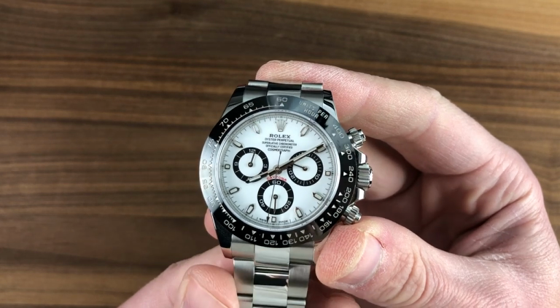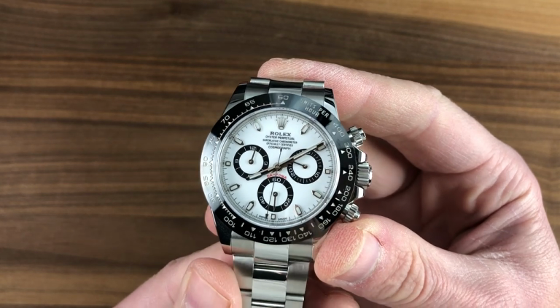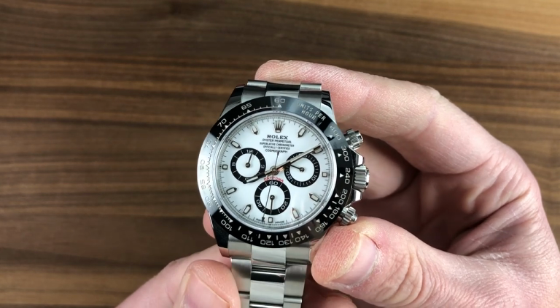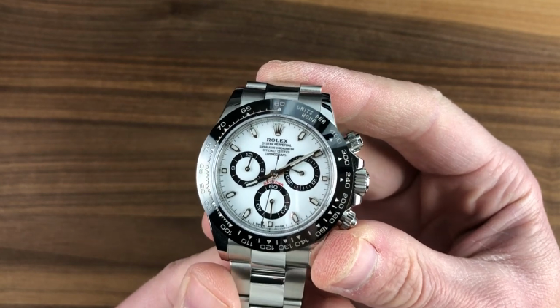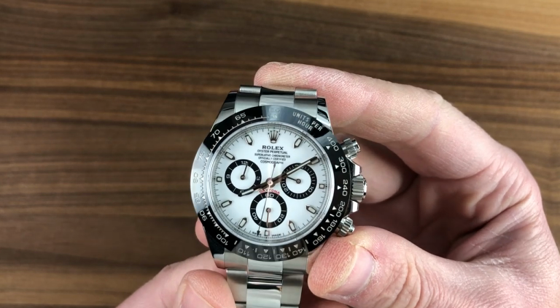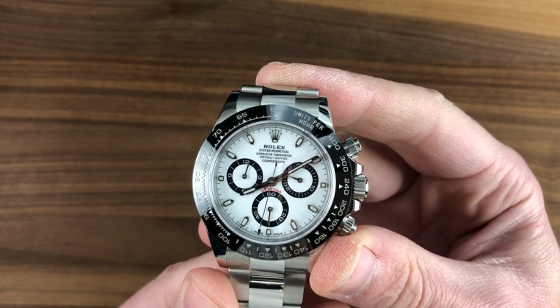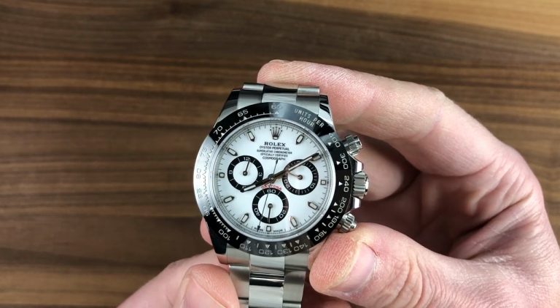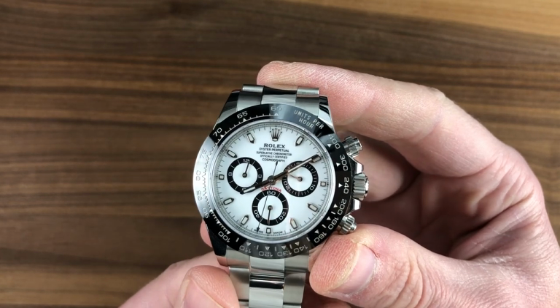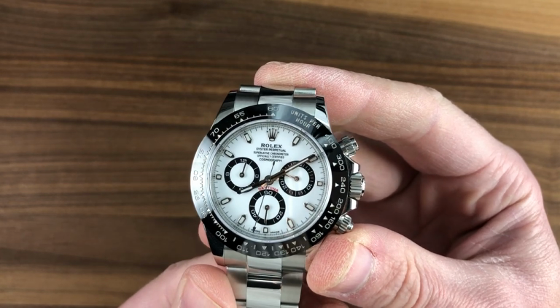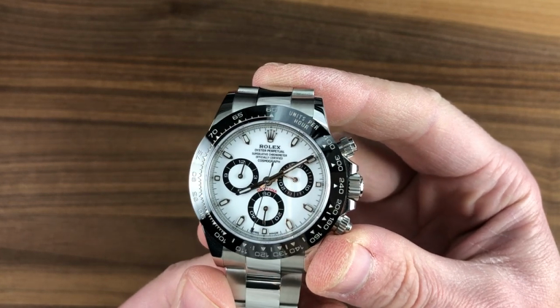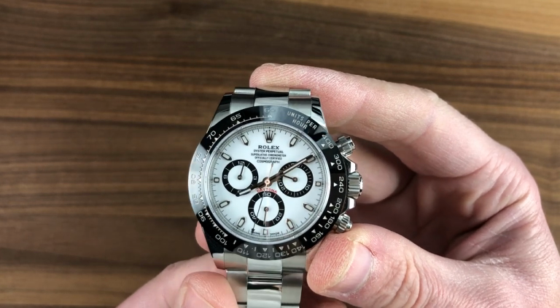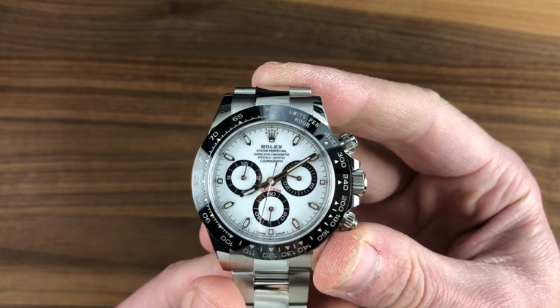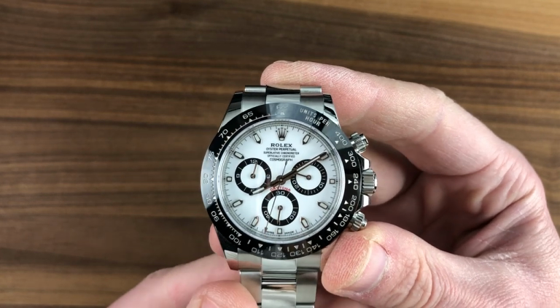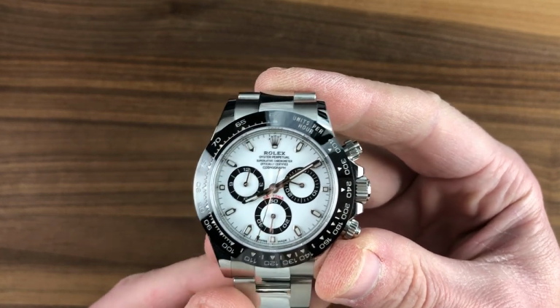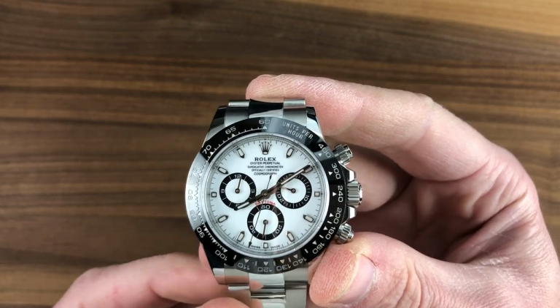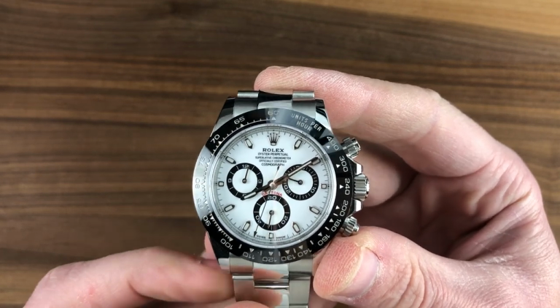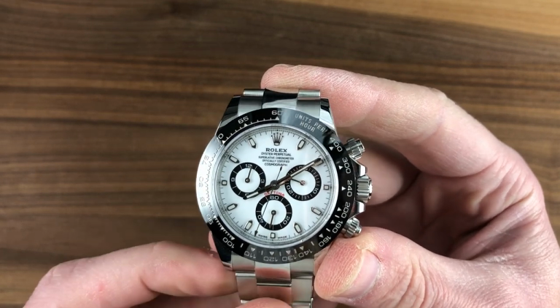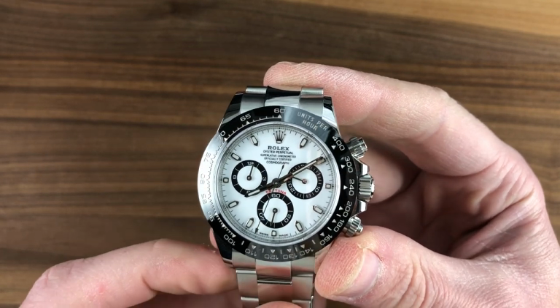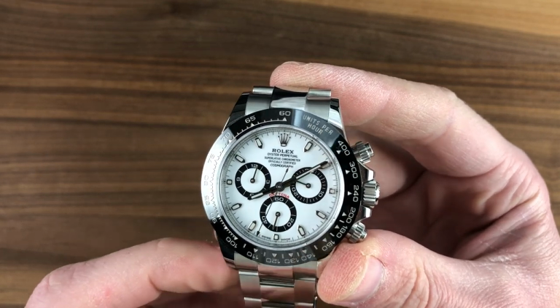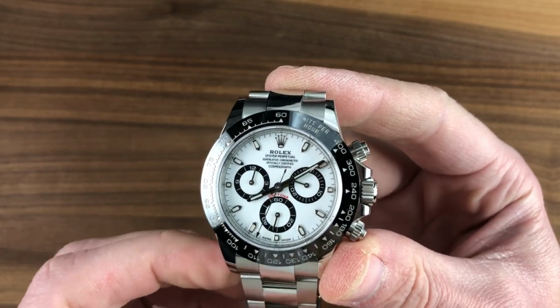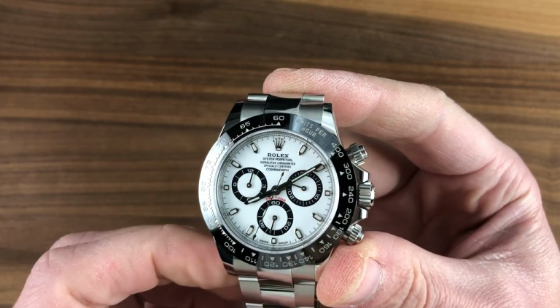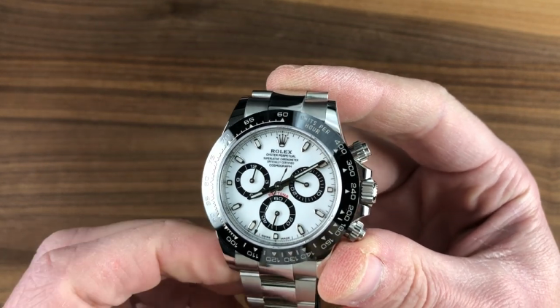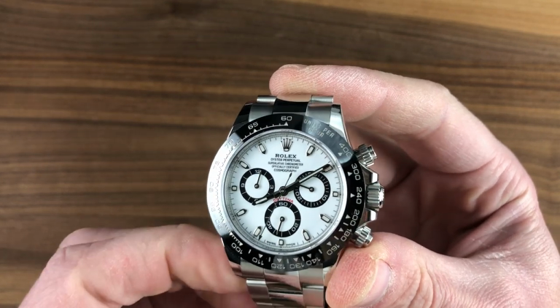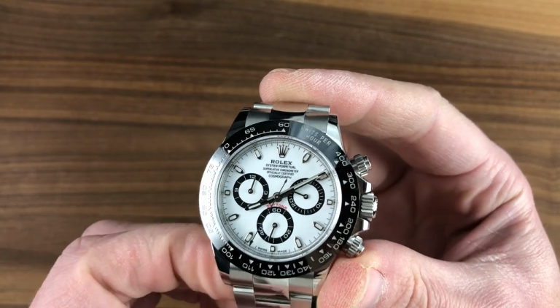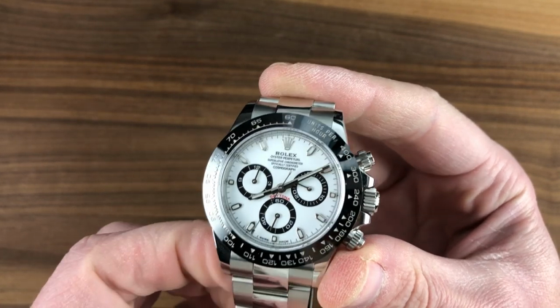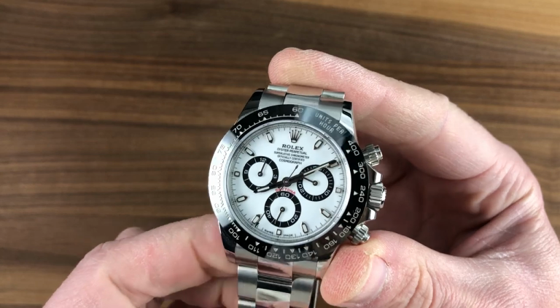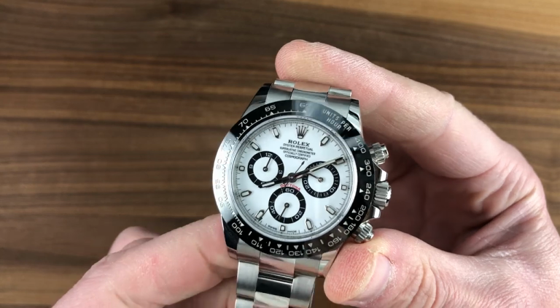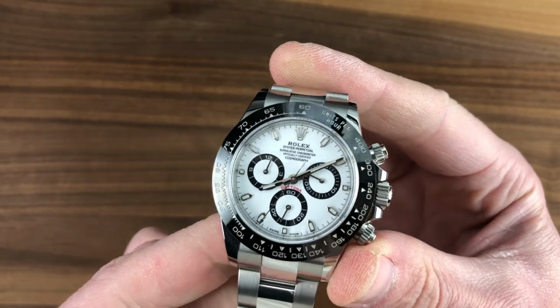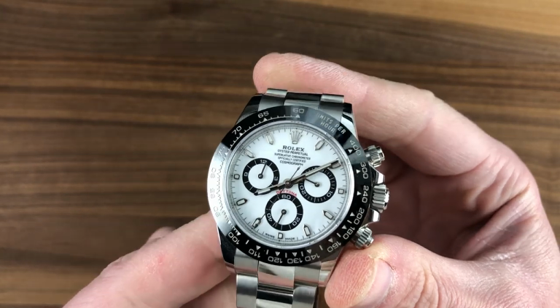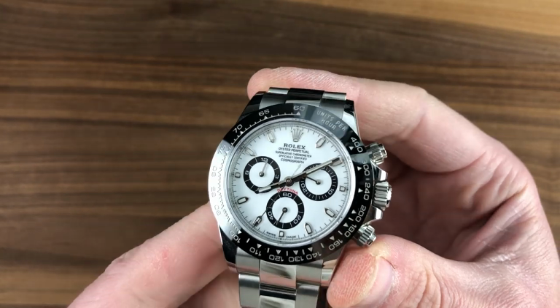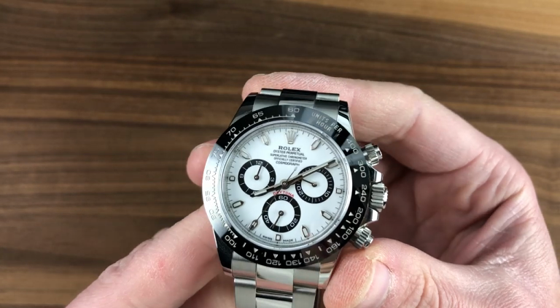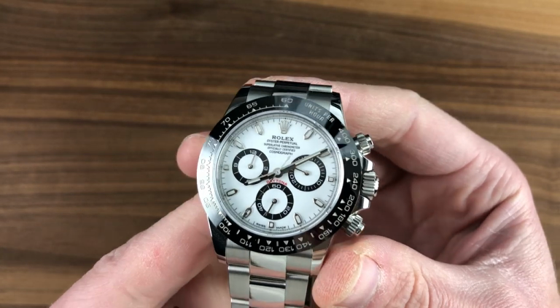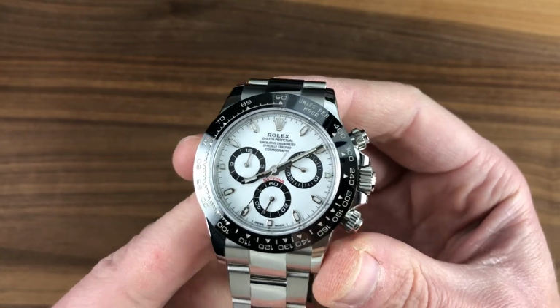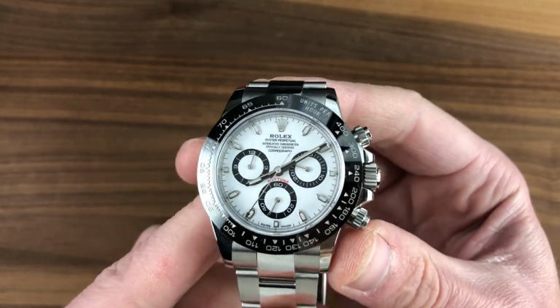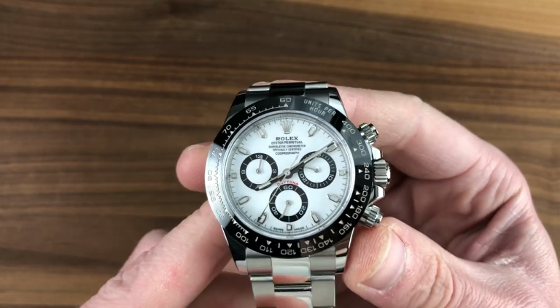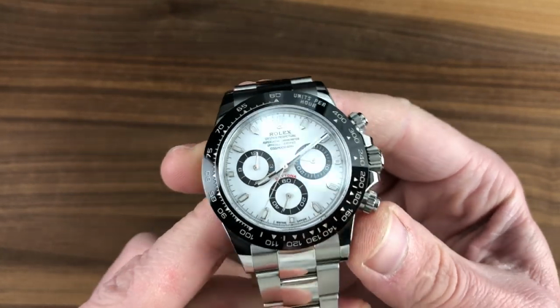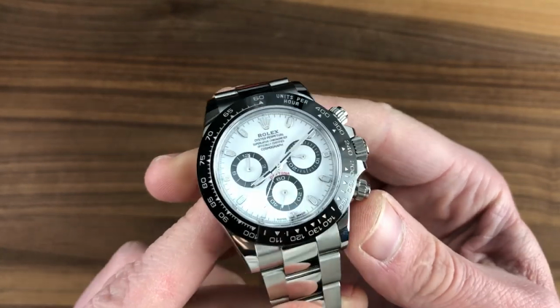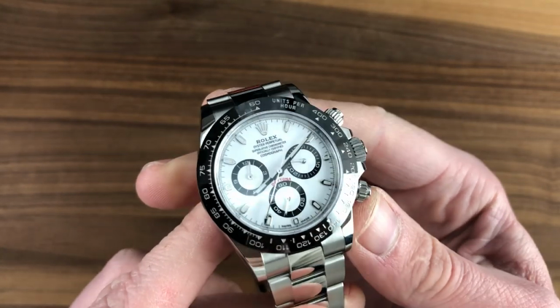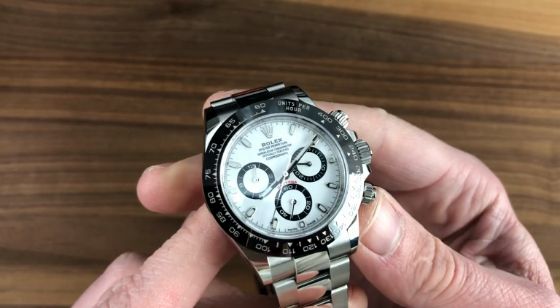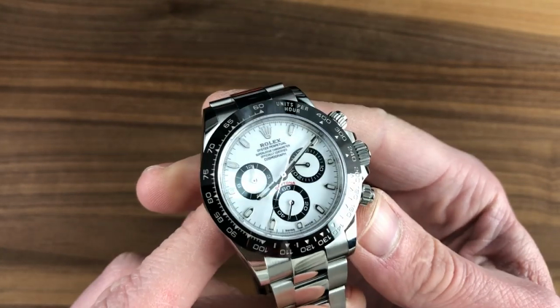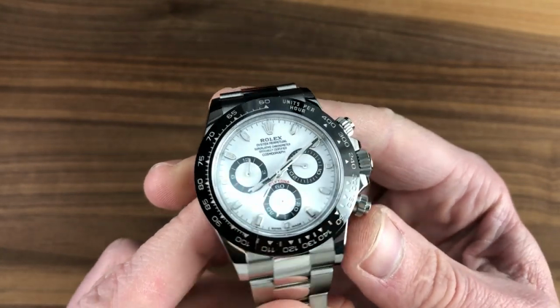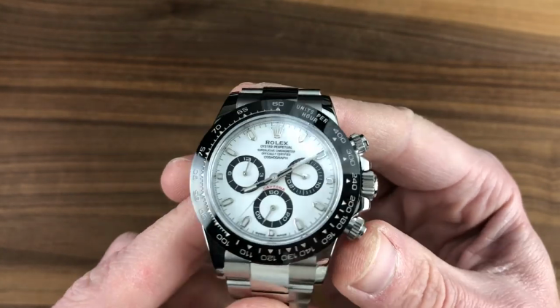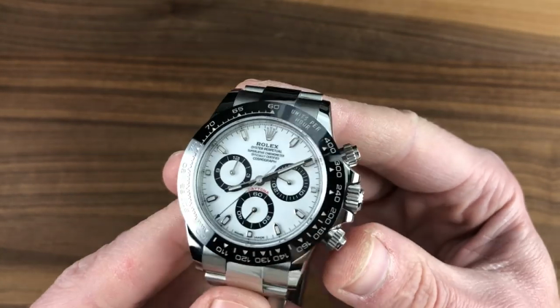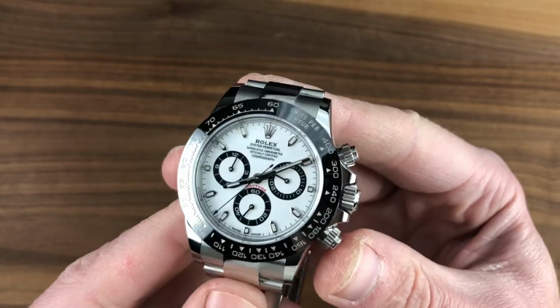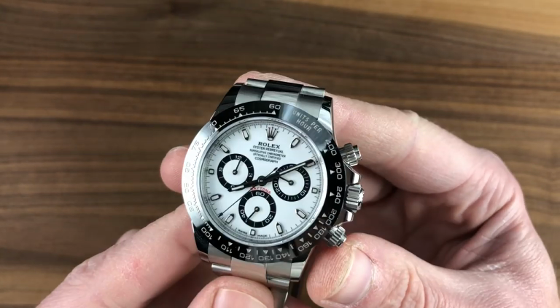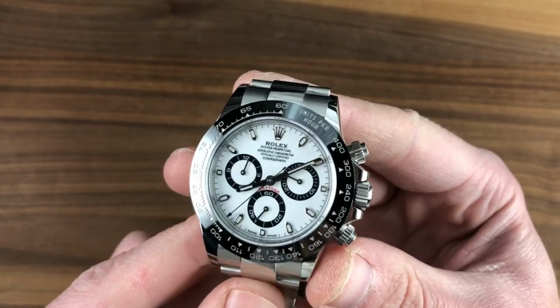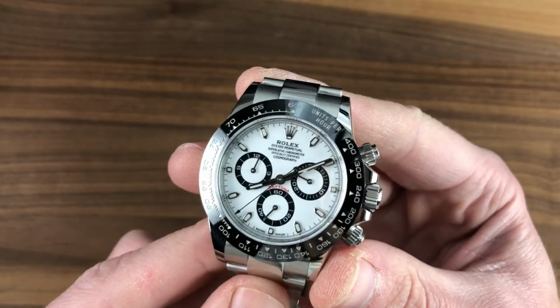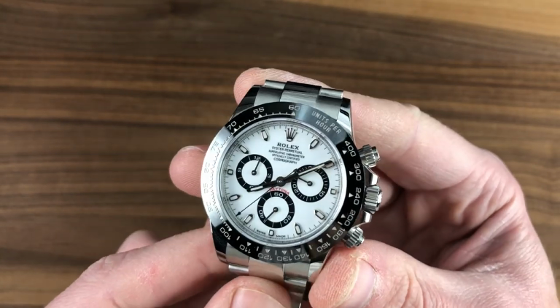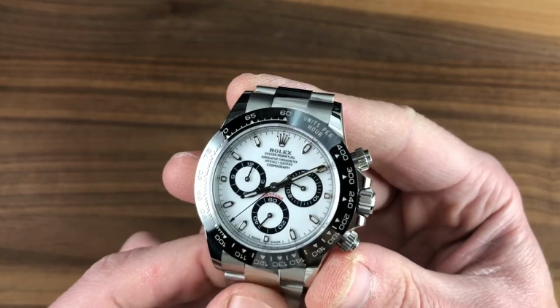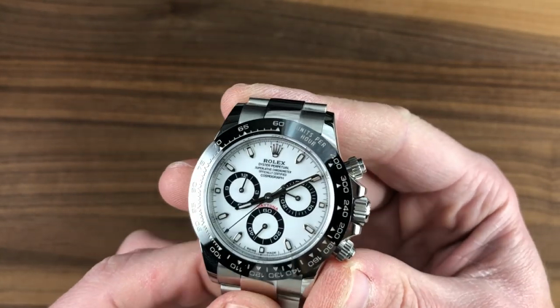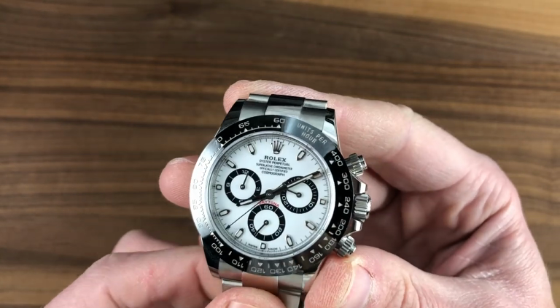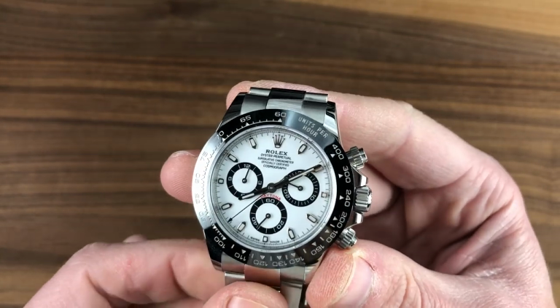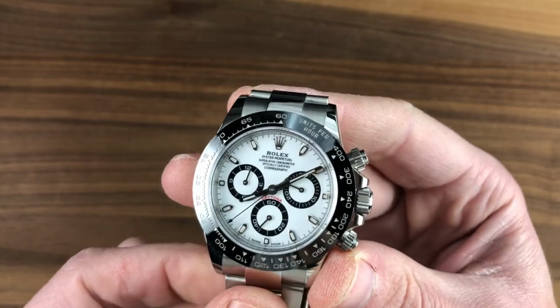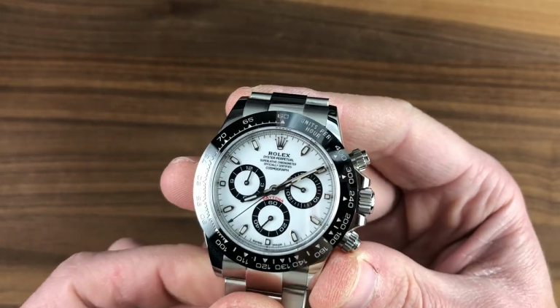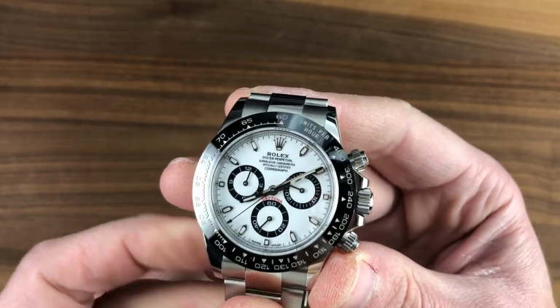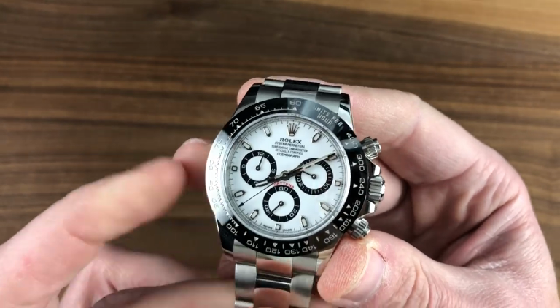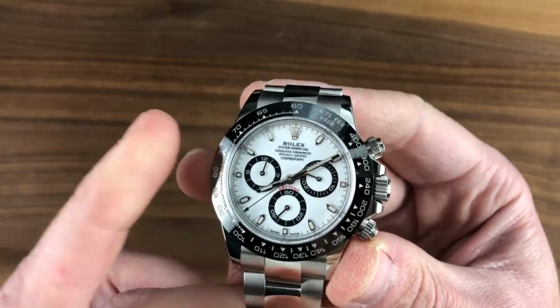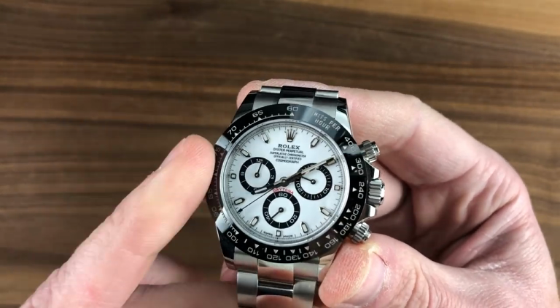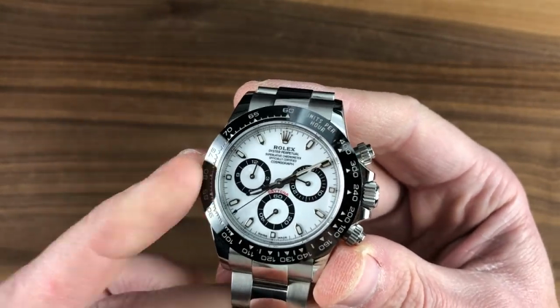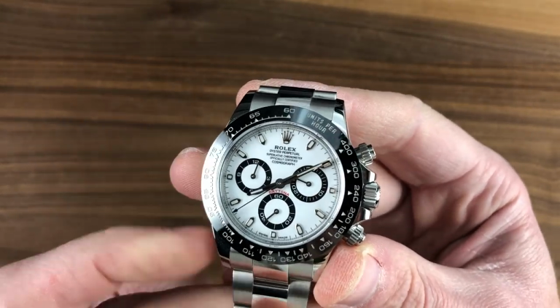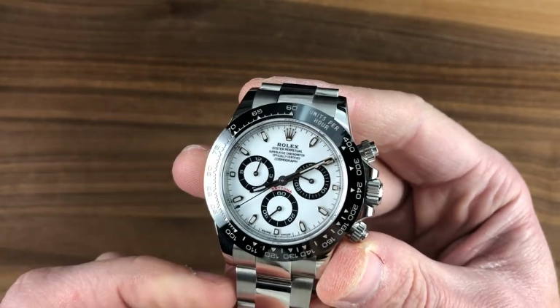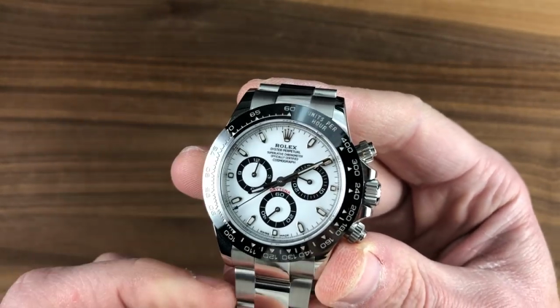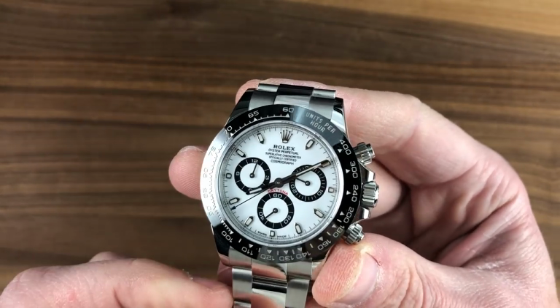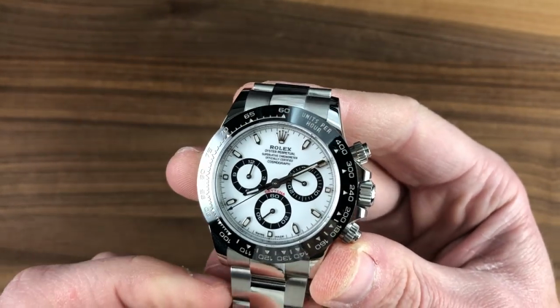Today we're discussing a legend in its own time, launched in 2016. This is the Rolex Oyster Perpetual Cosmograph Daytona 116500LN.